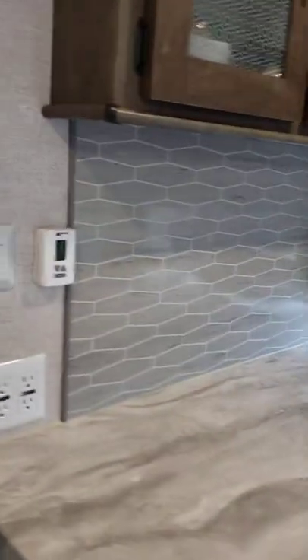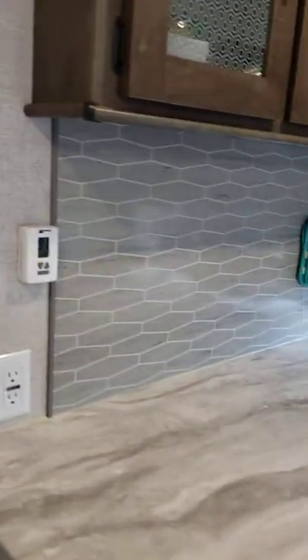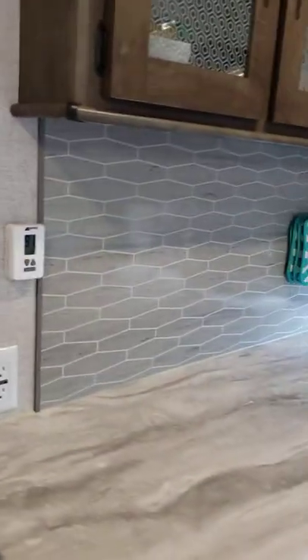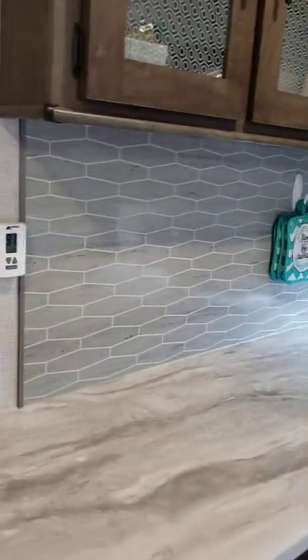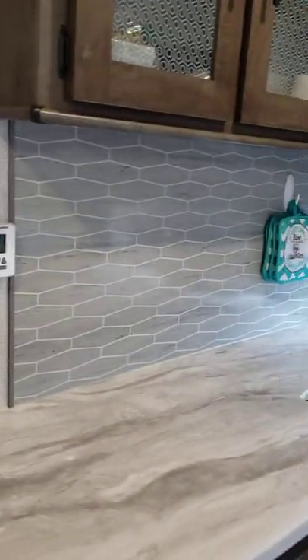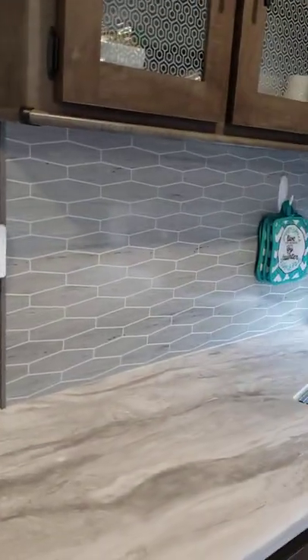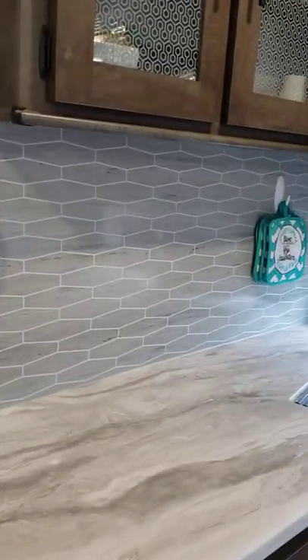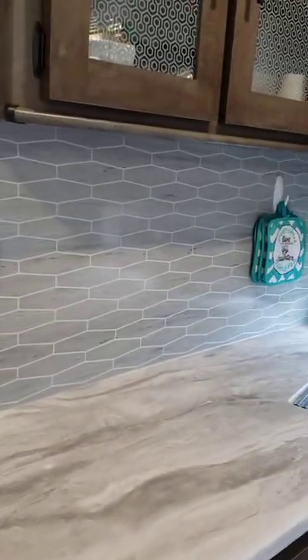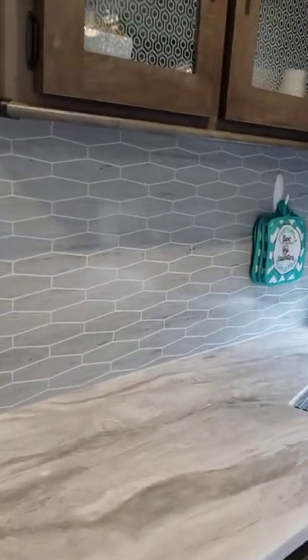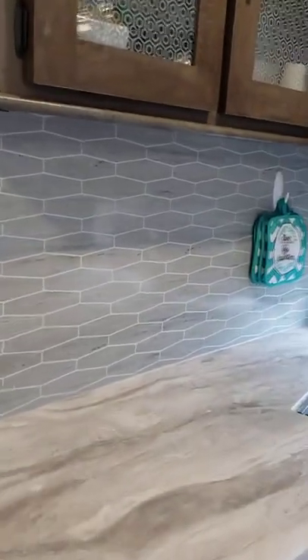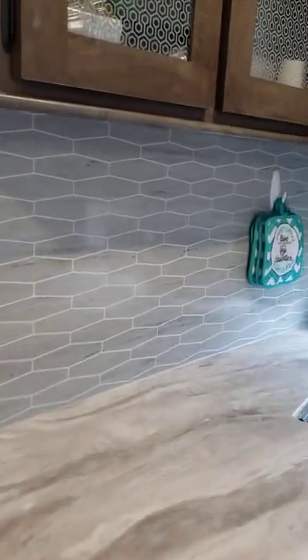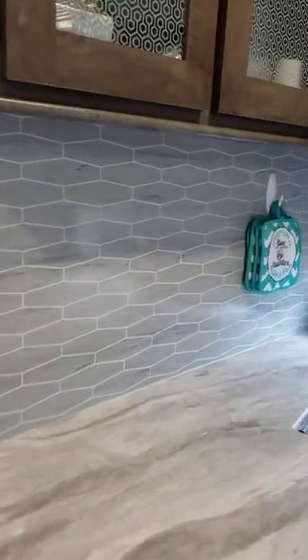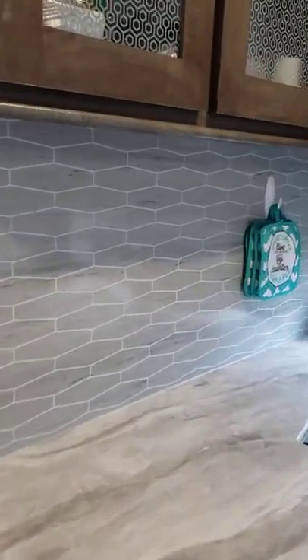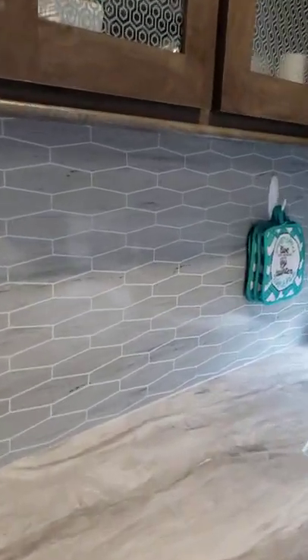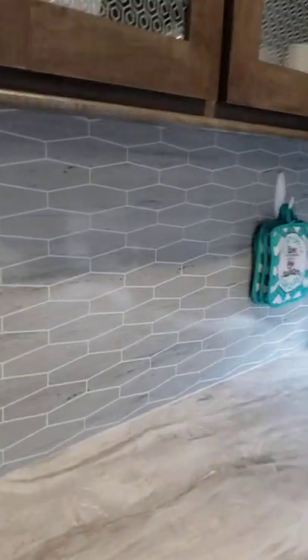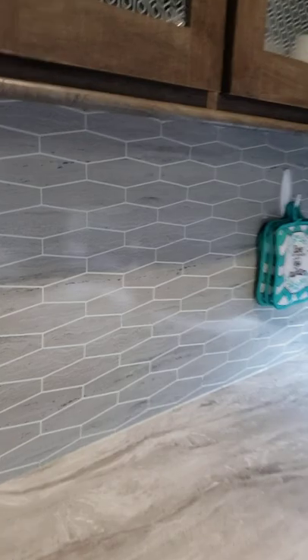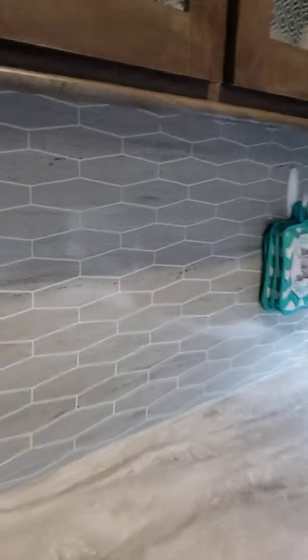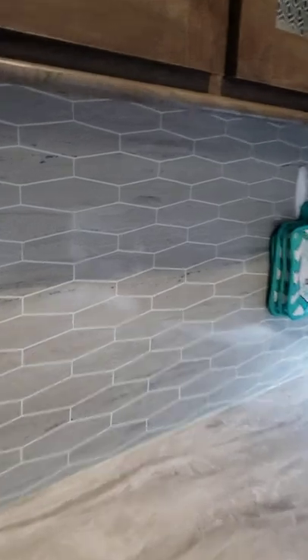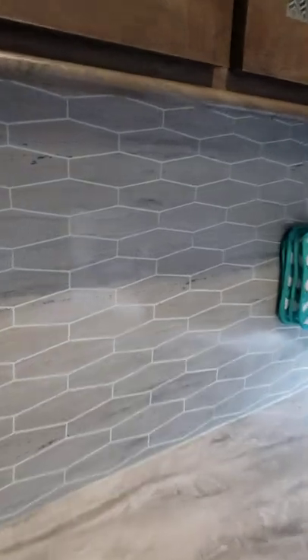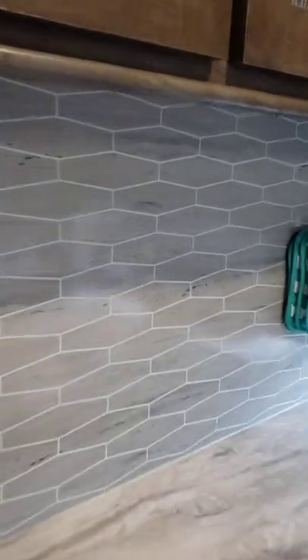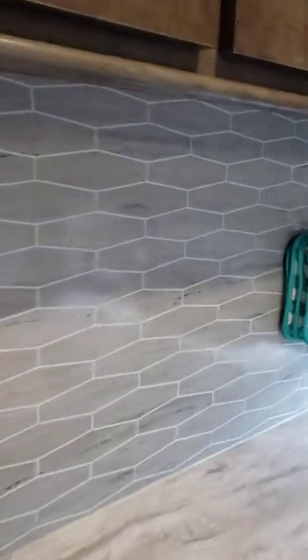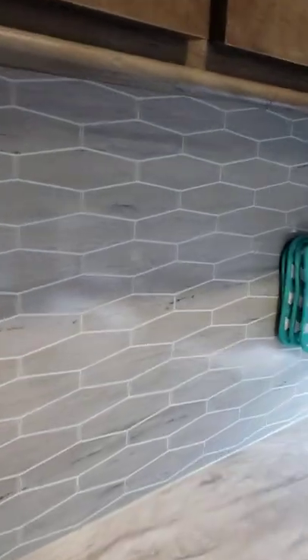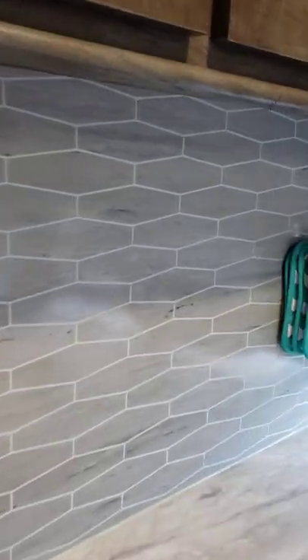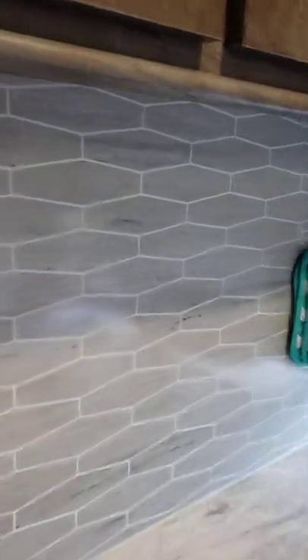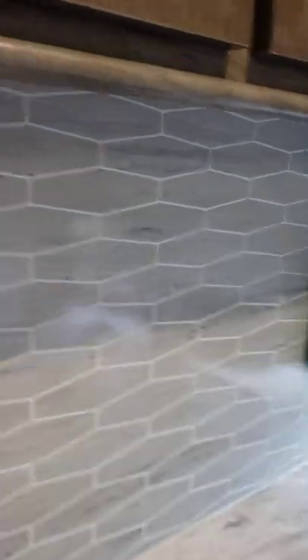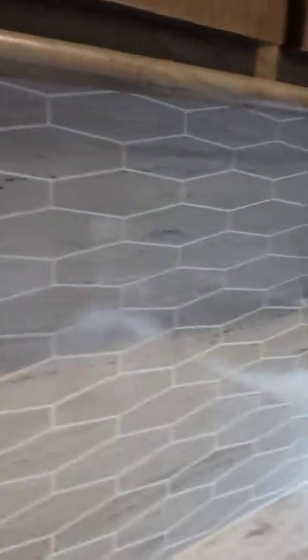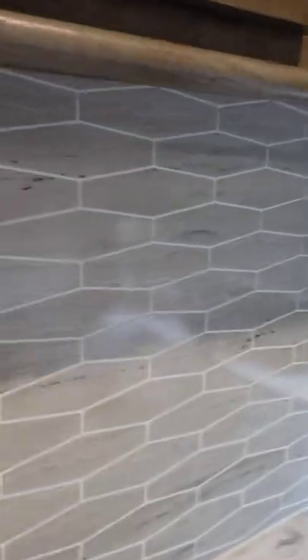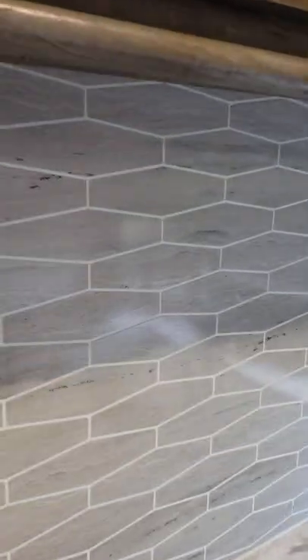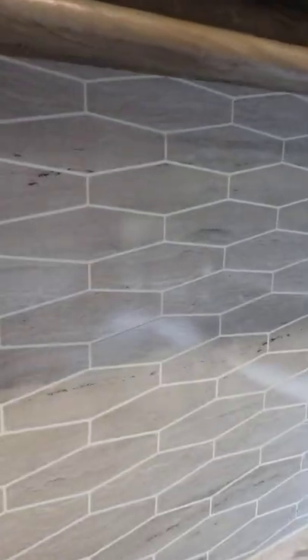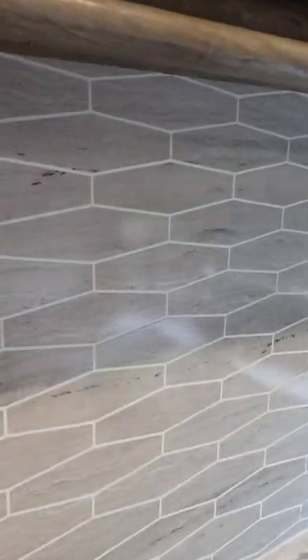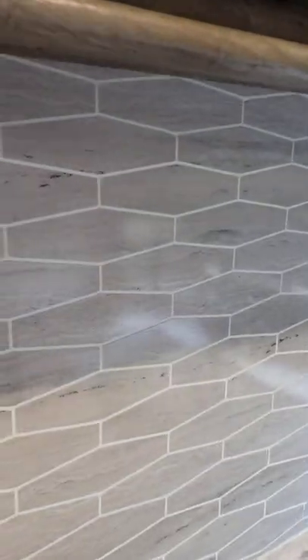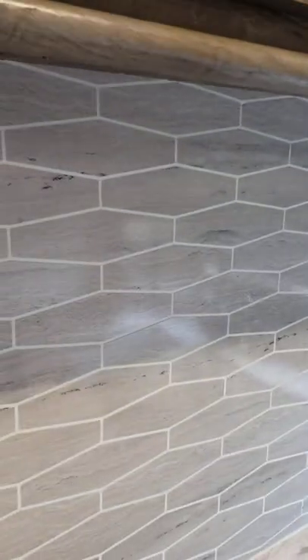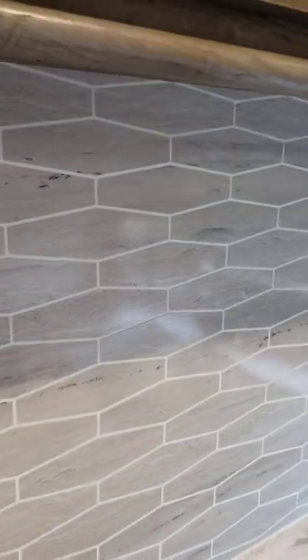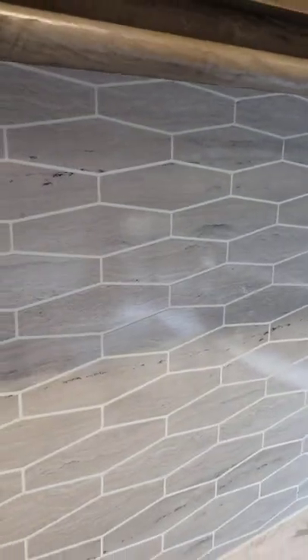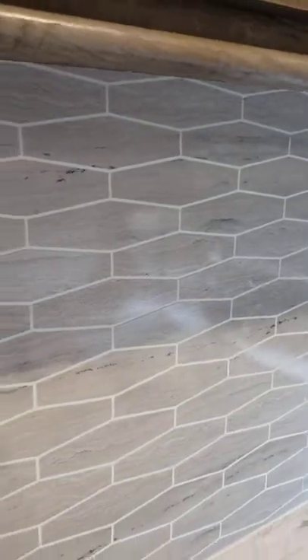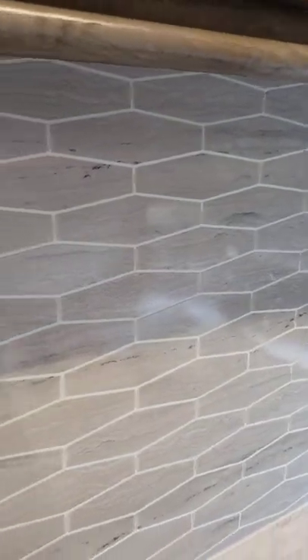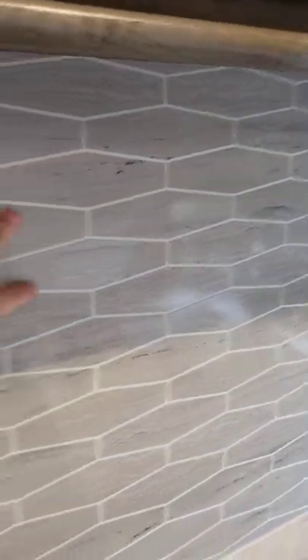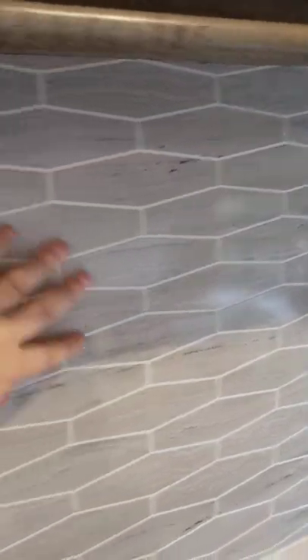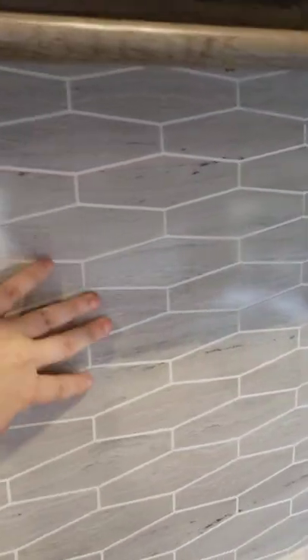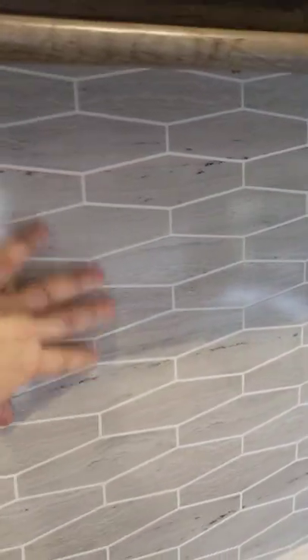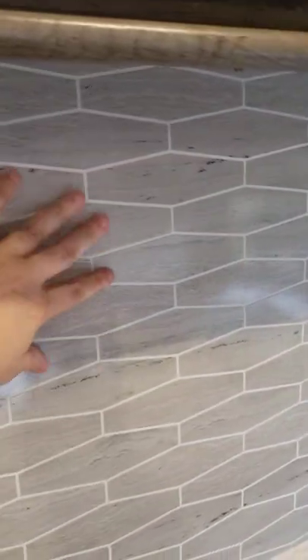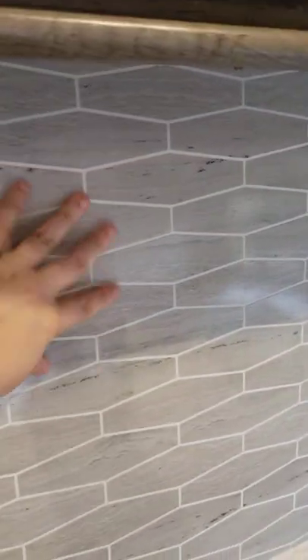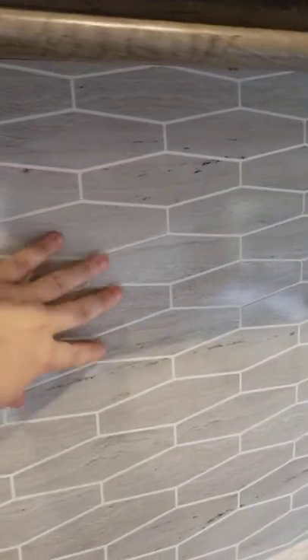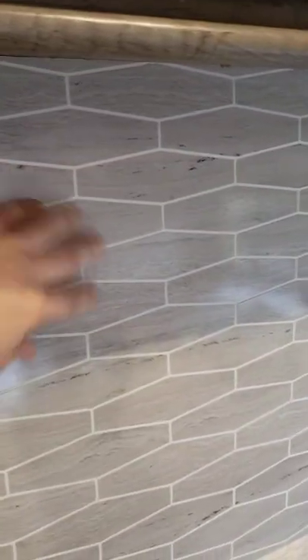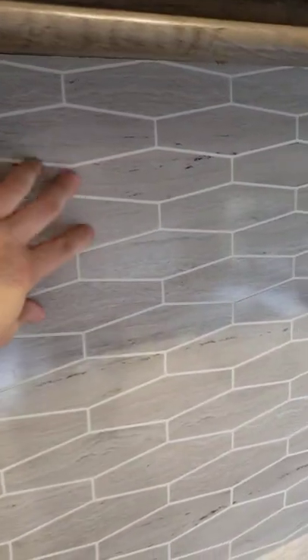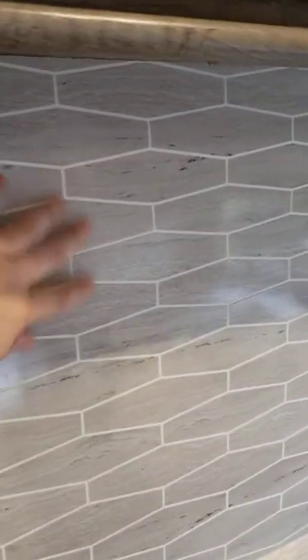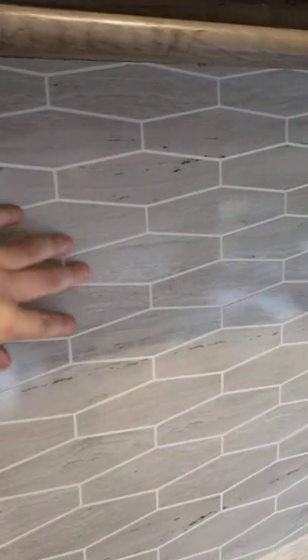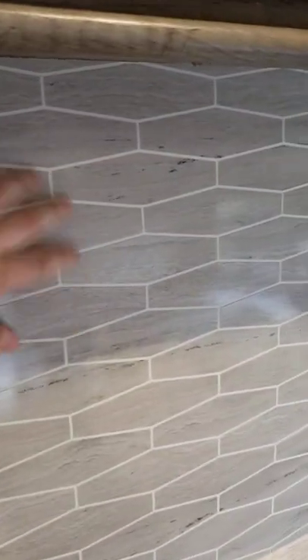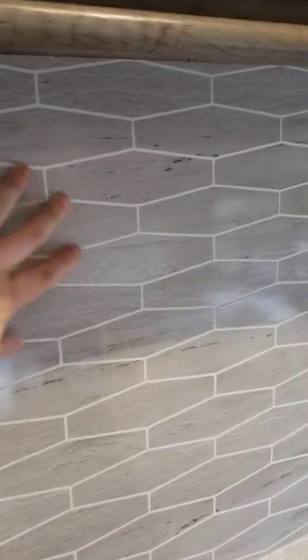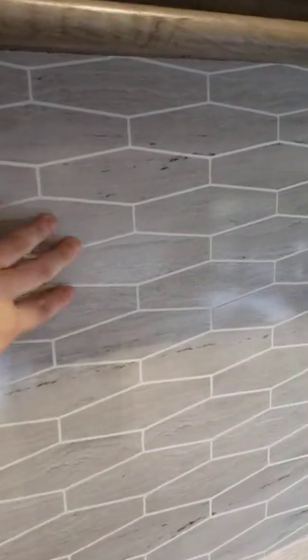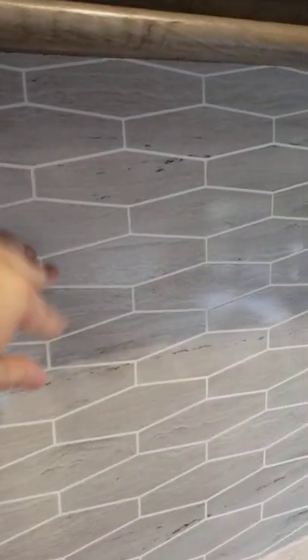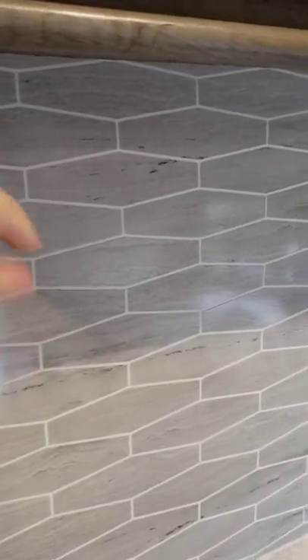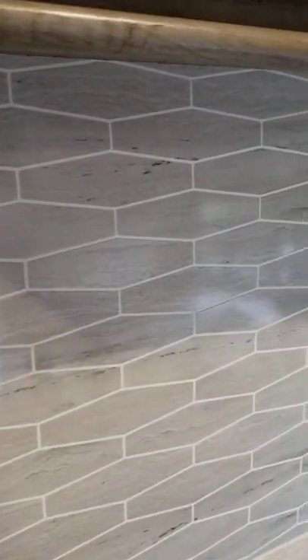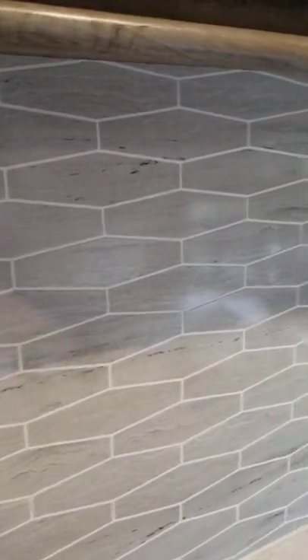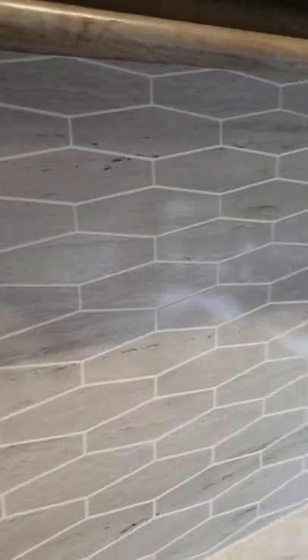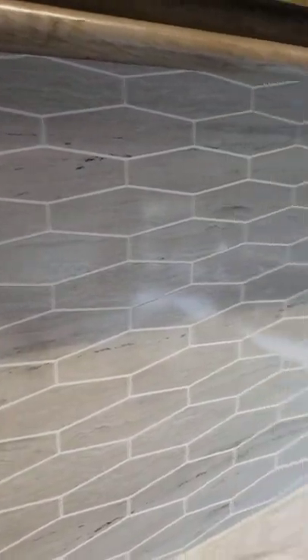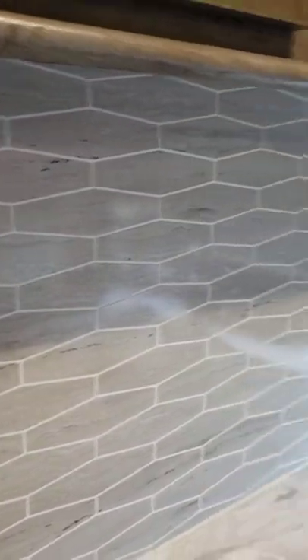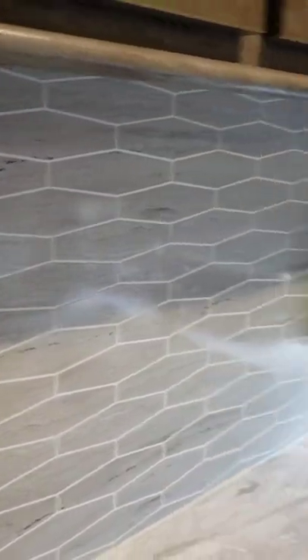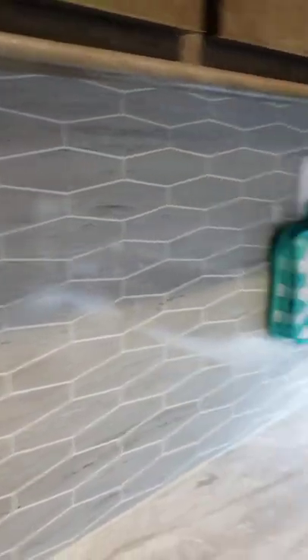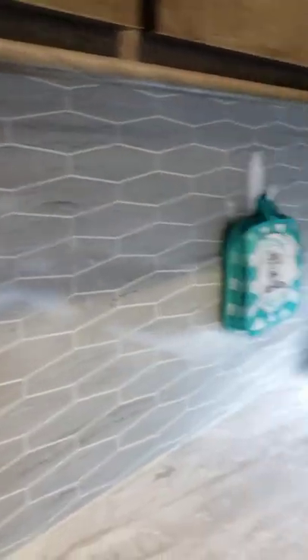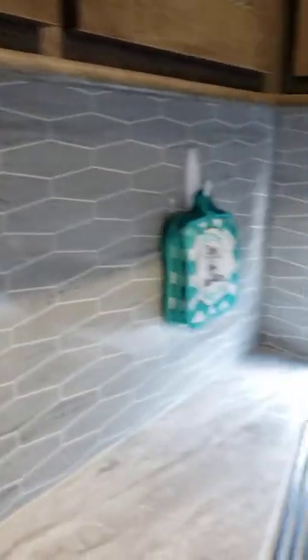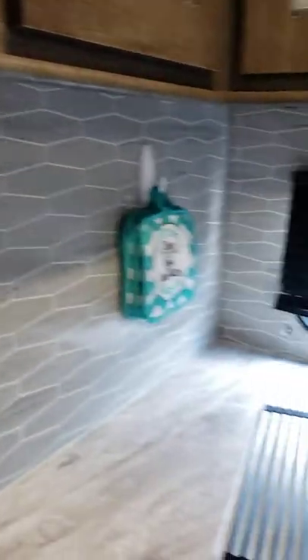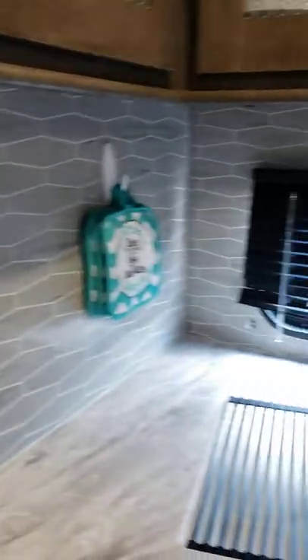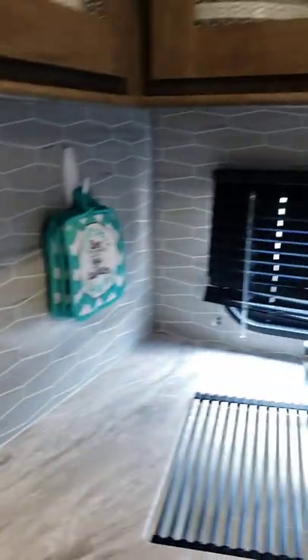It's pretty decent — nice little backsplash. It's not real tile, just whatever these campers come with.